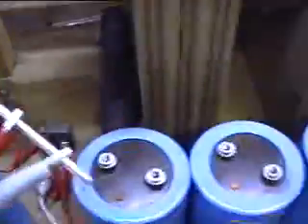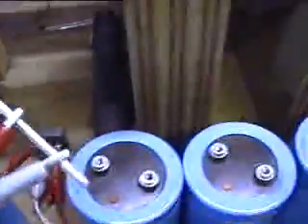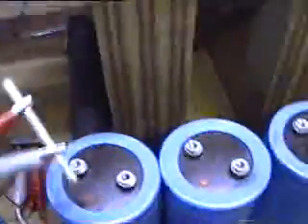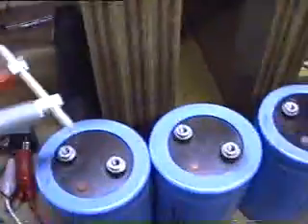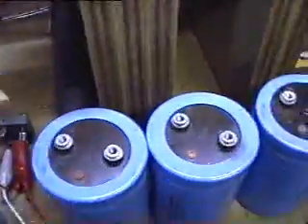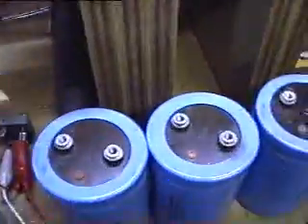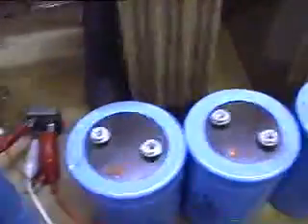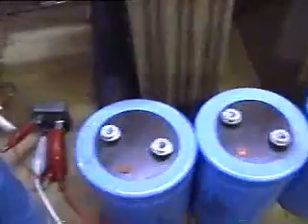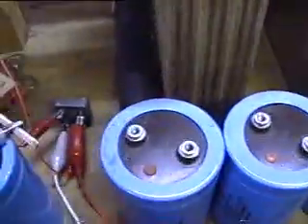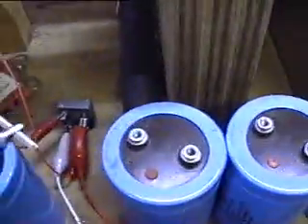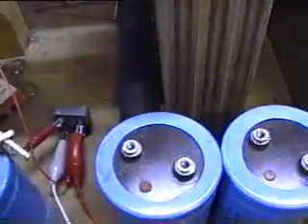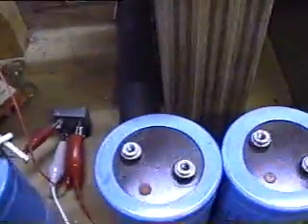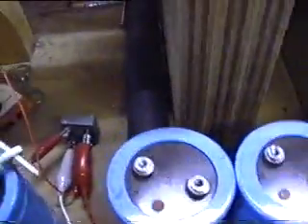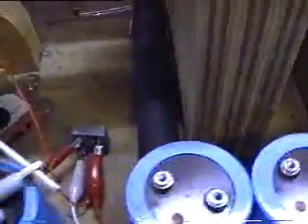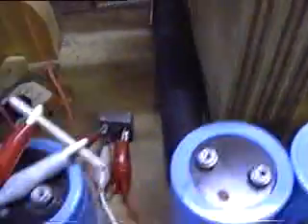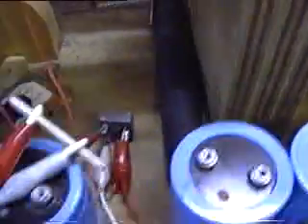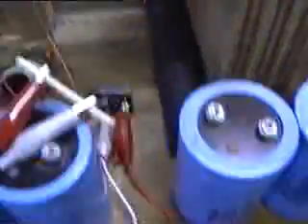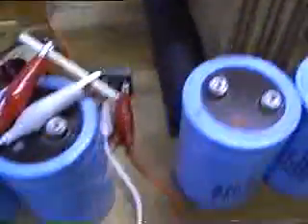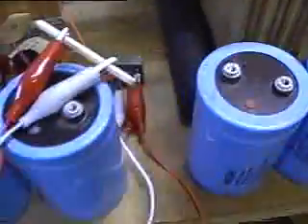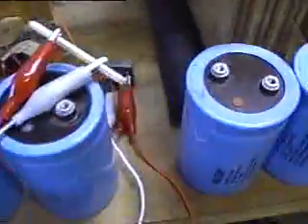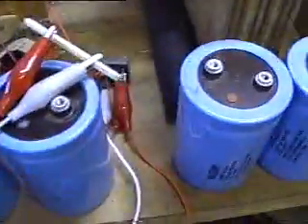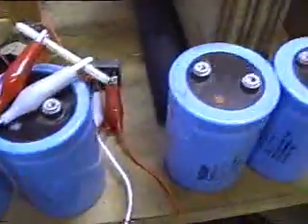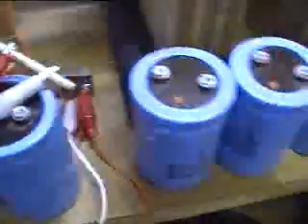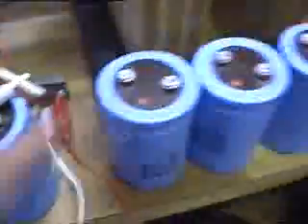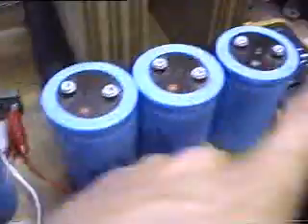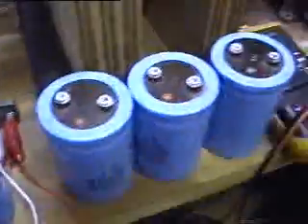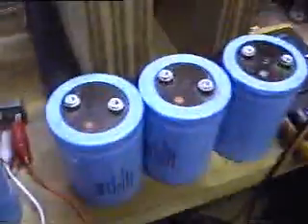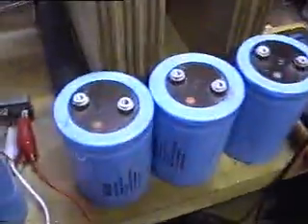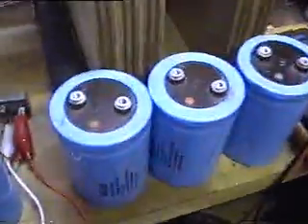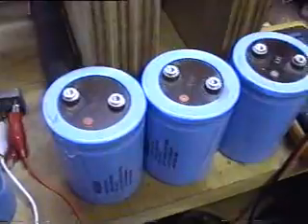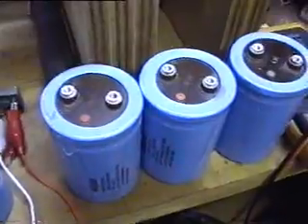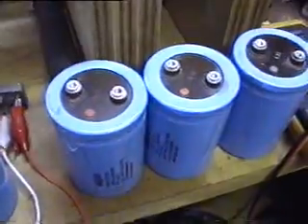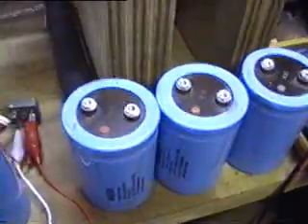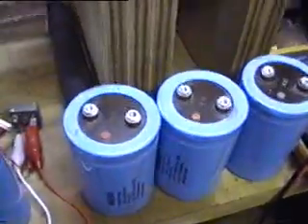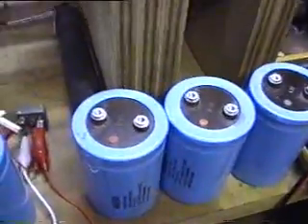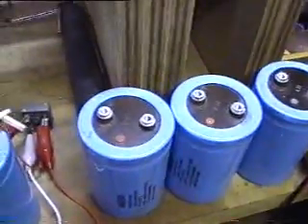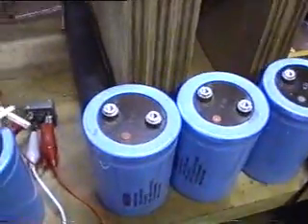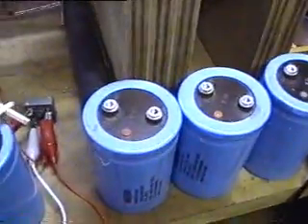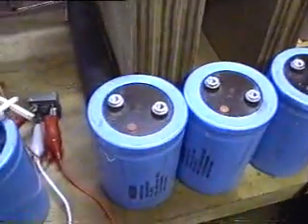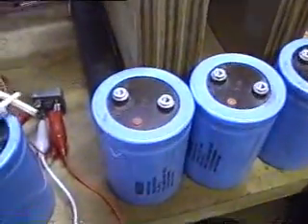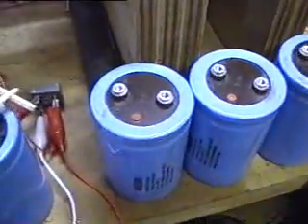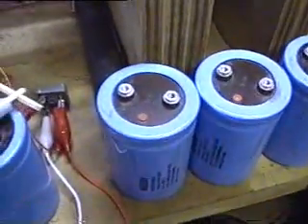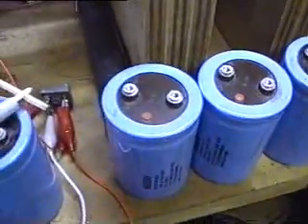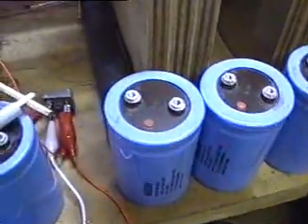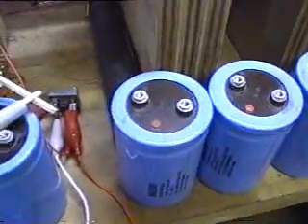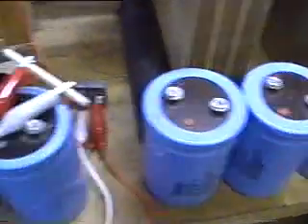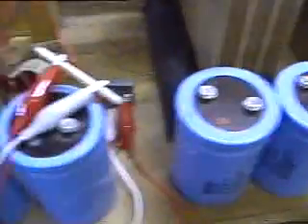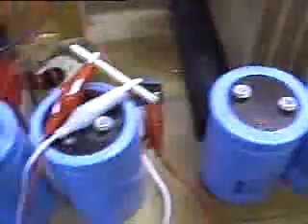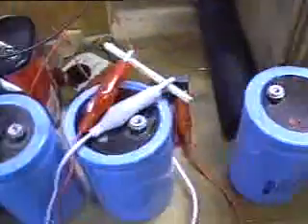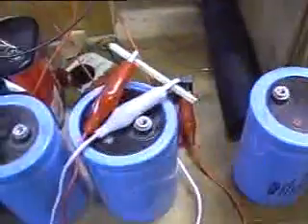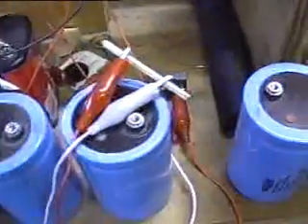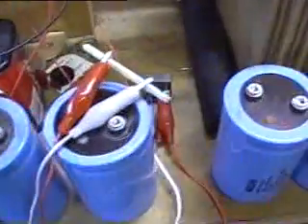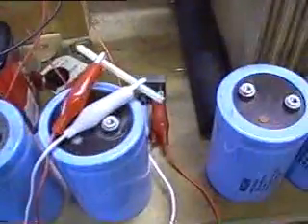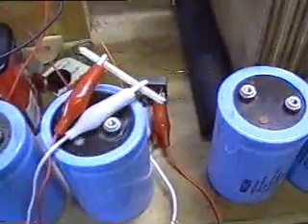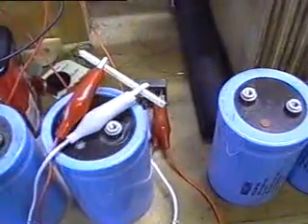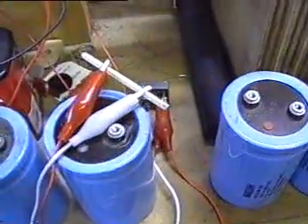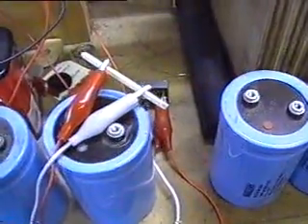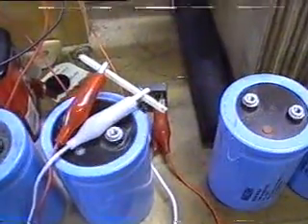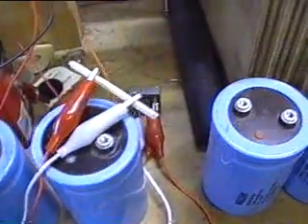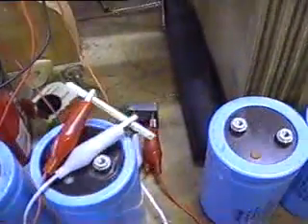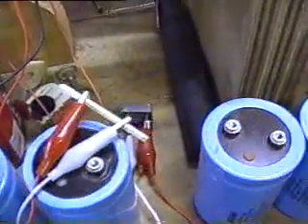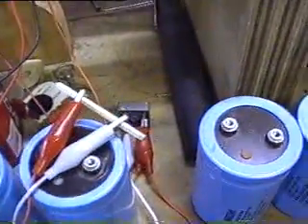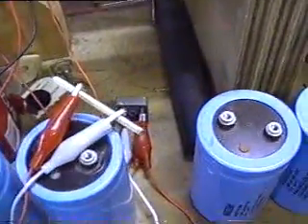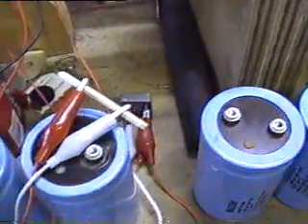I'll charge them for about a second each, and once I've done them all, we'll see how much voltage we get inside them.